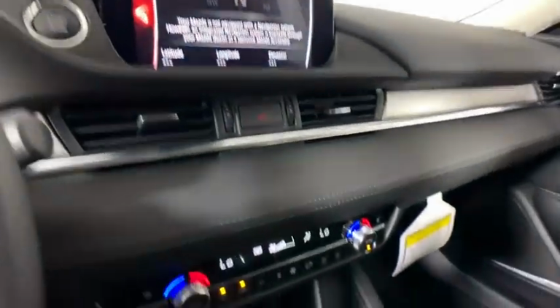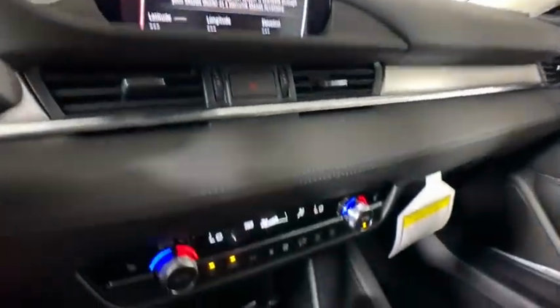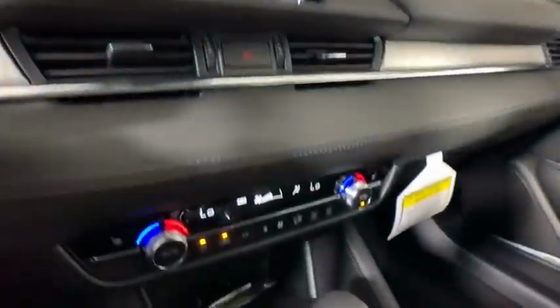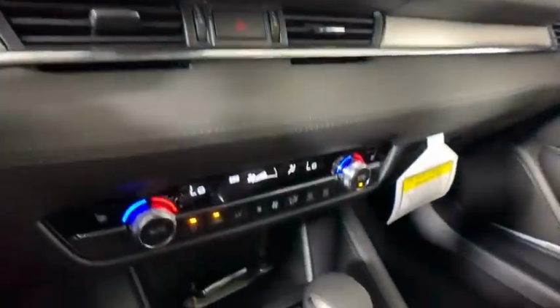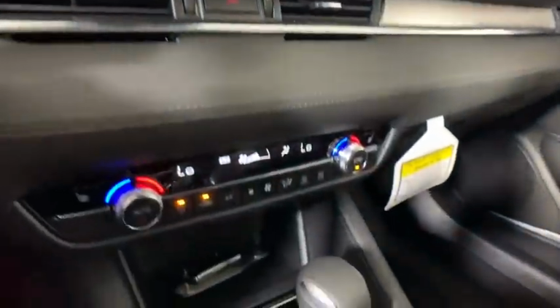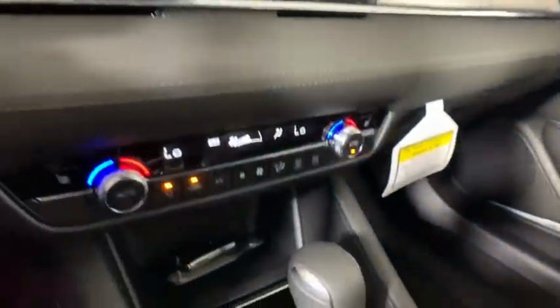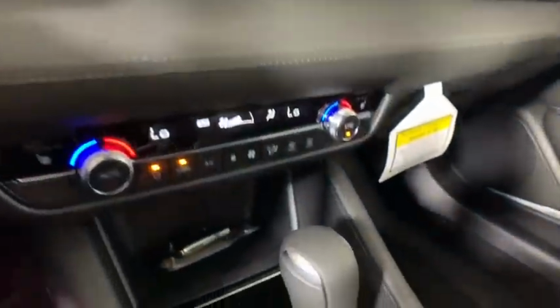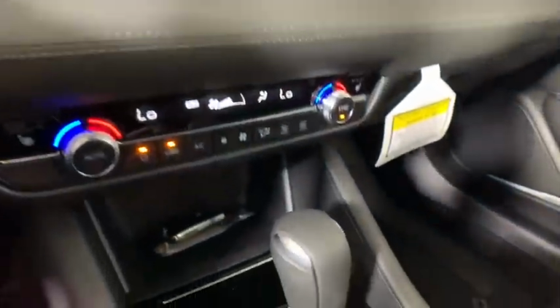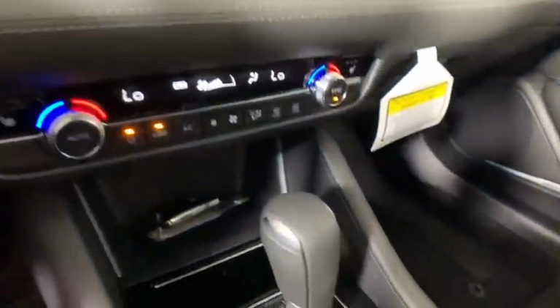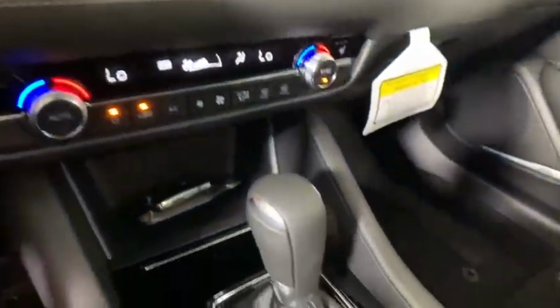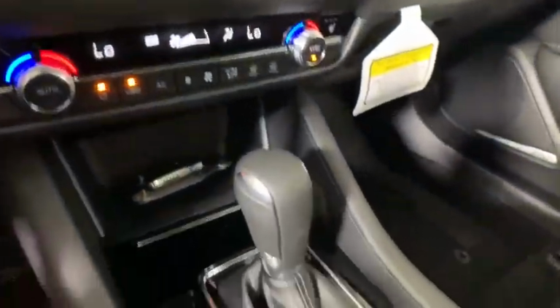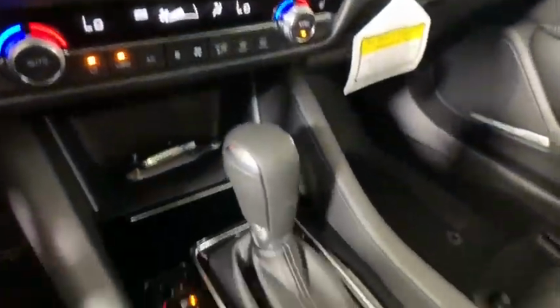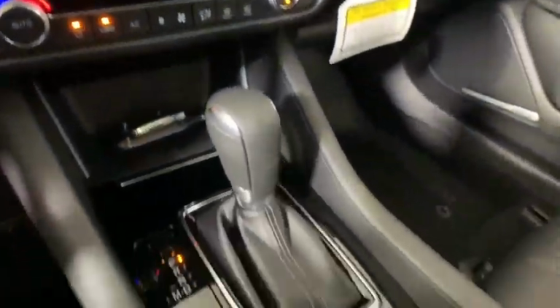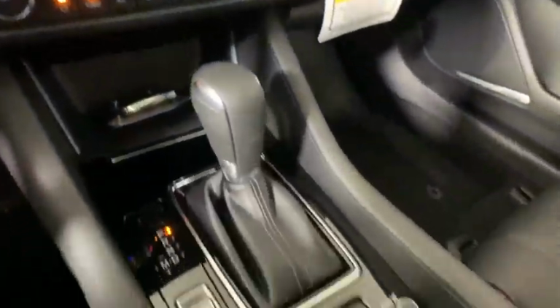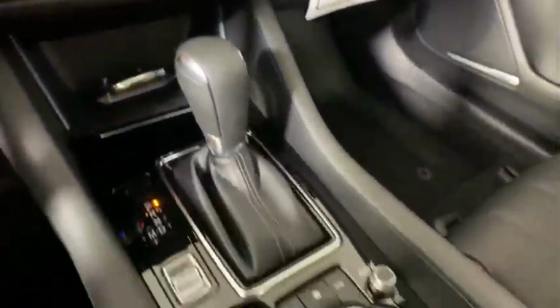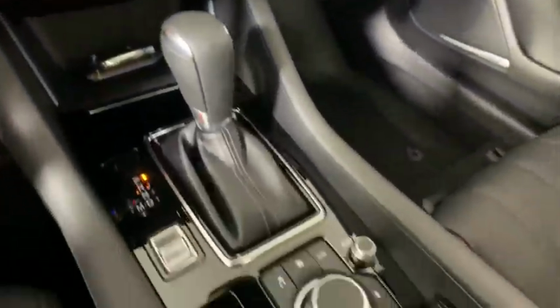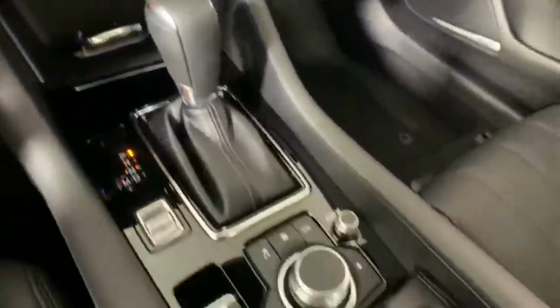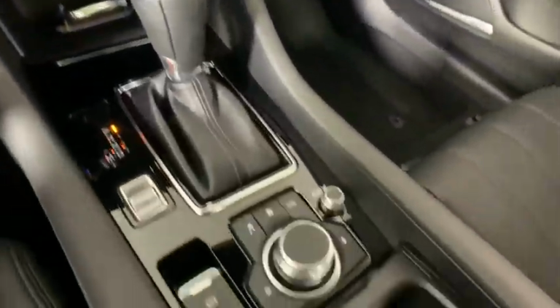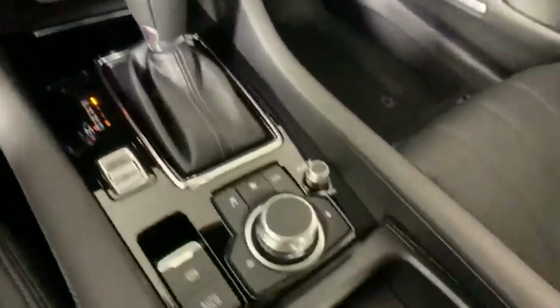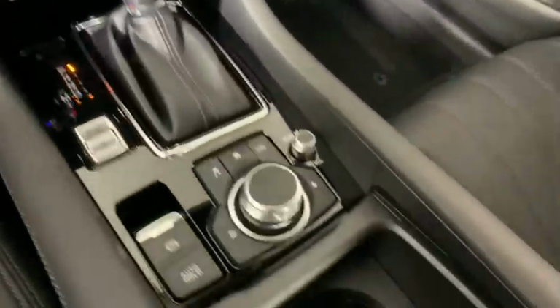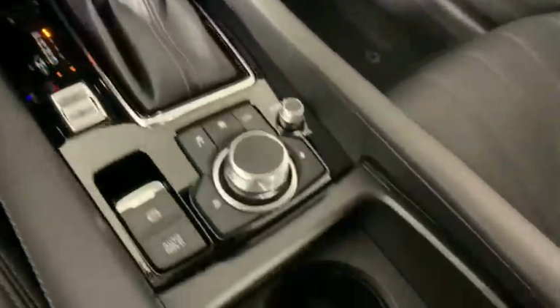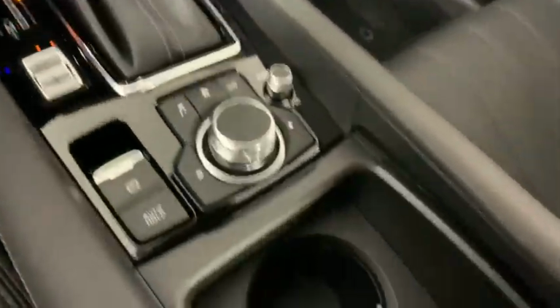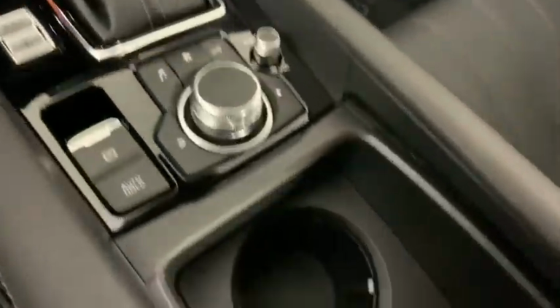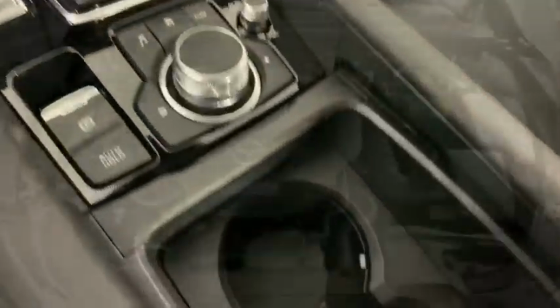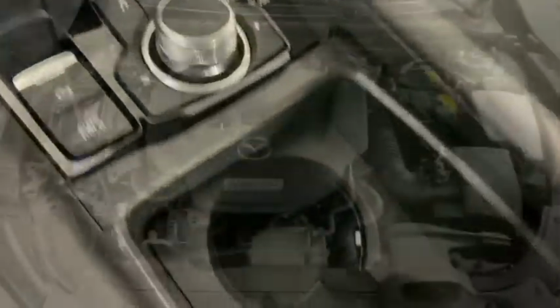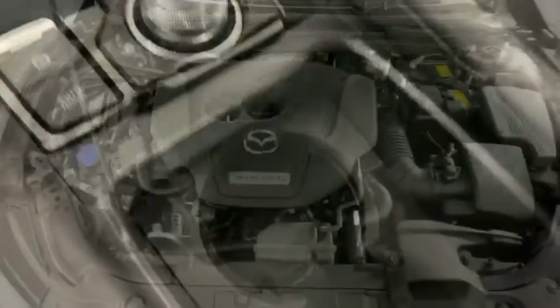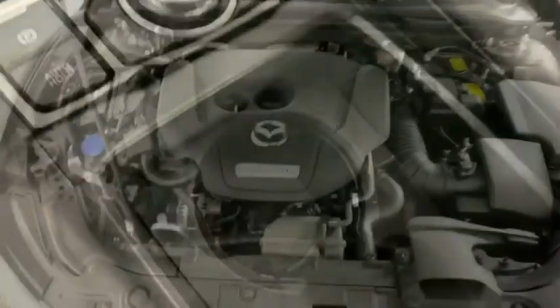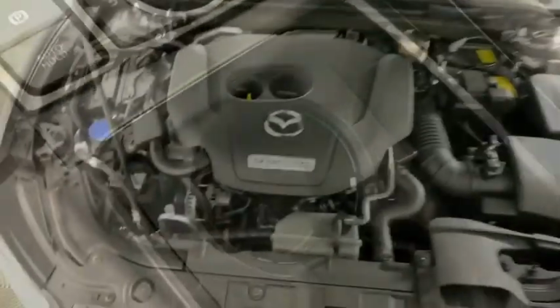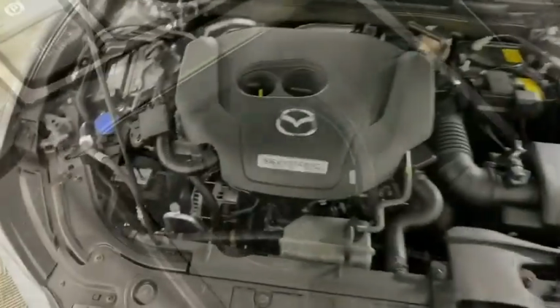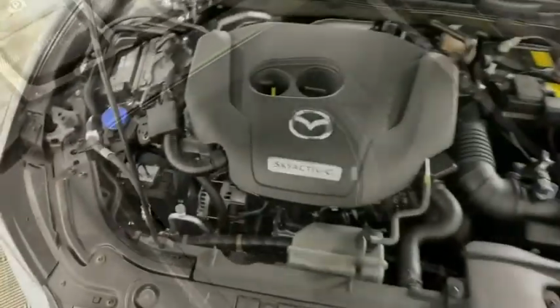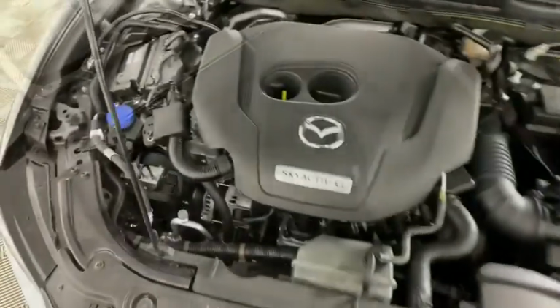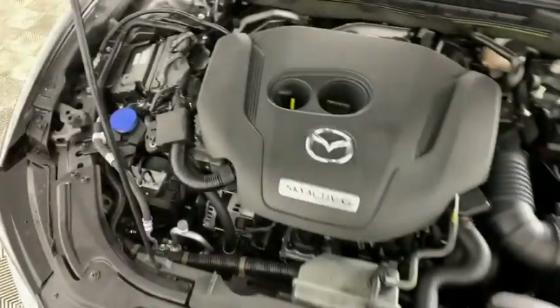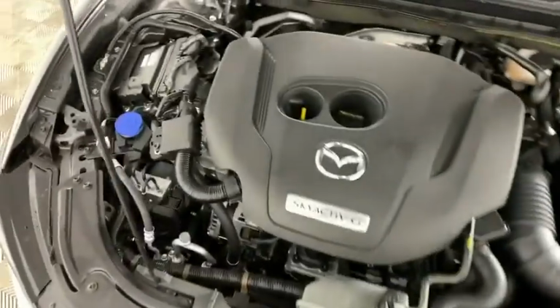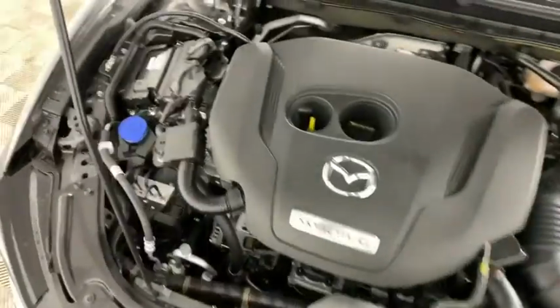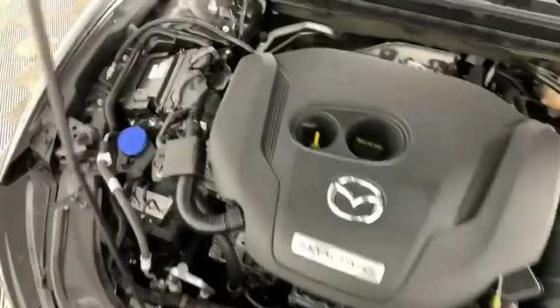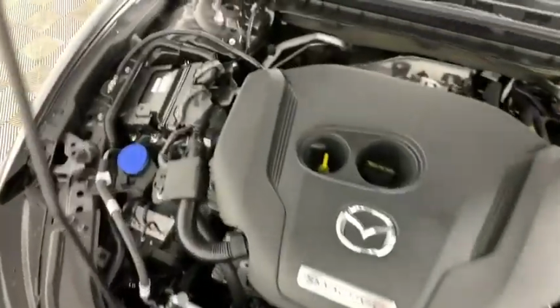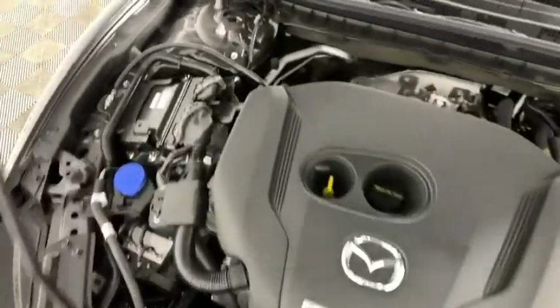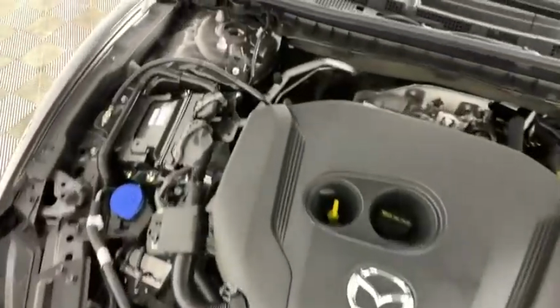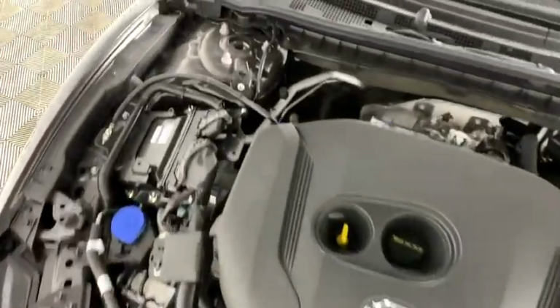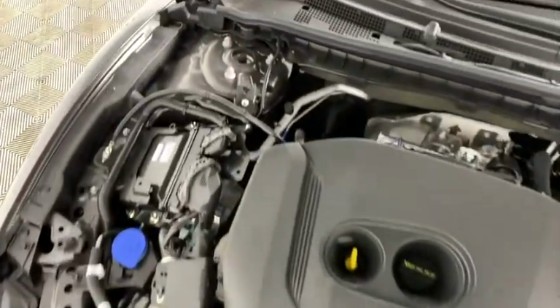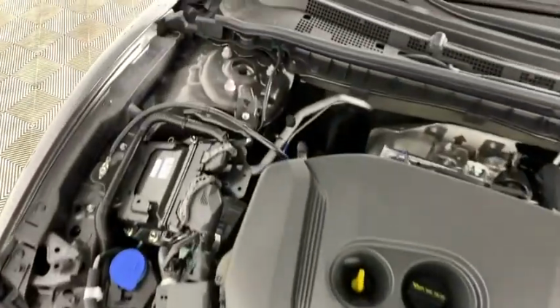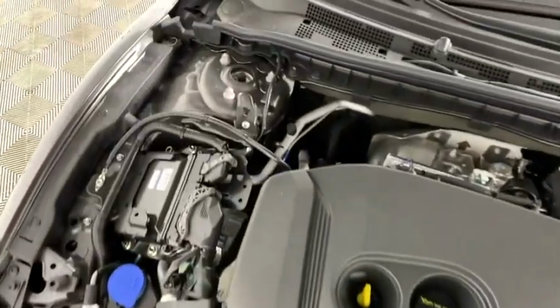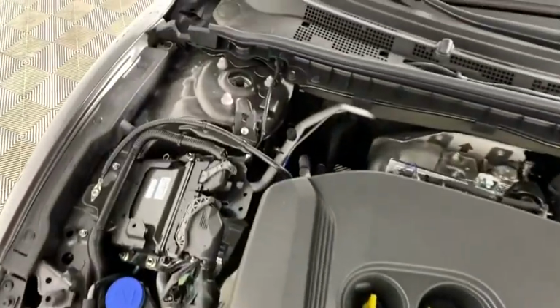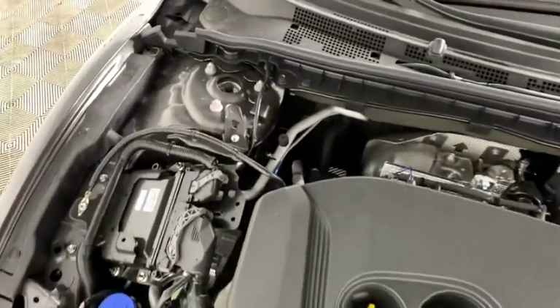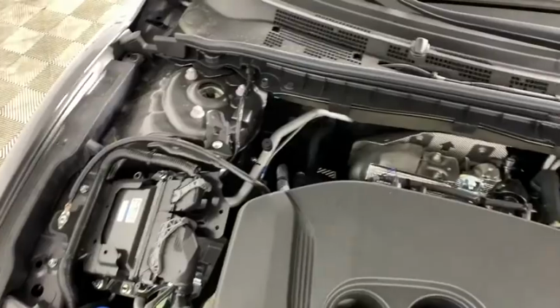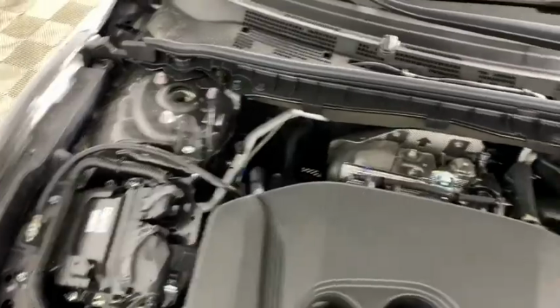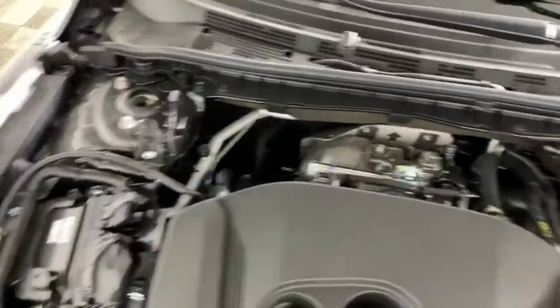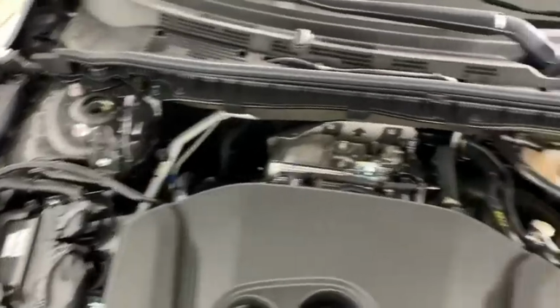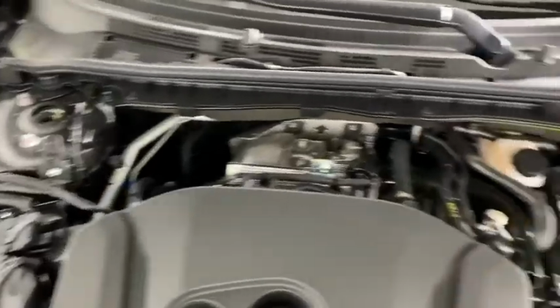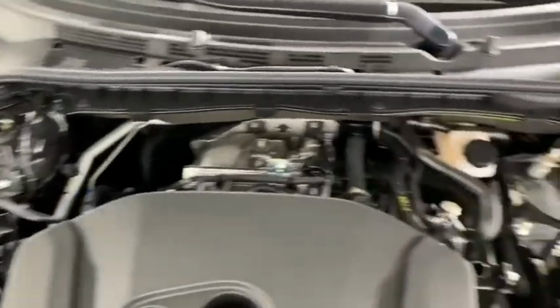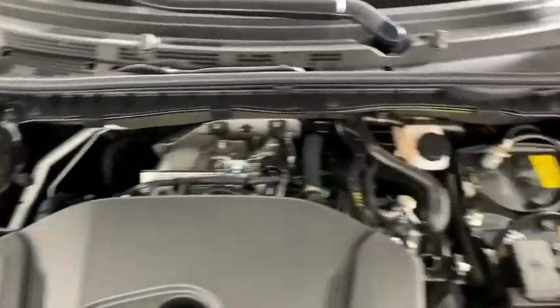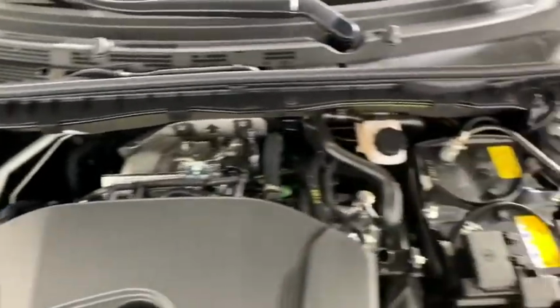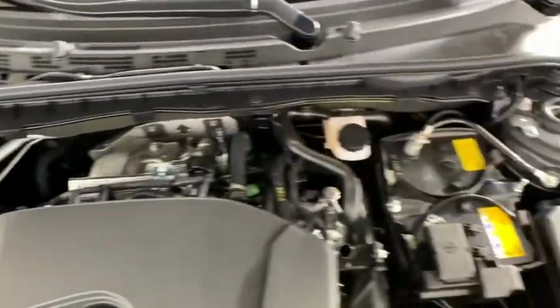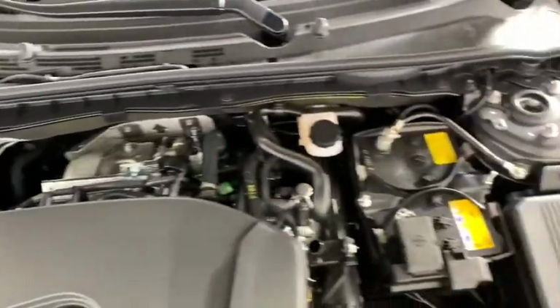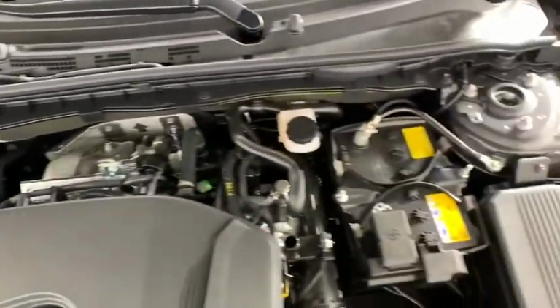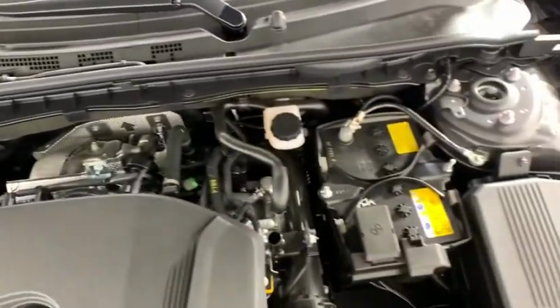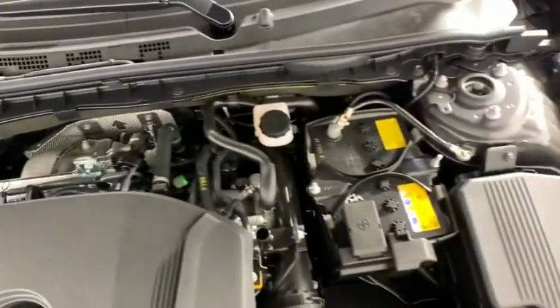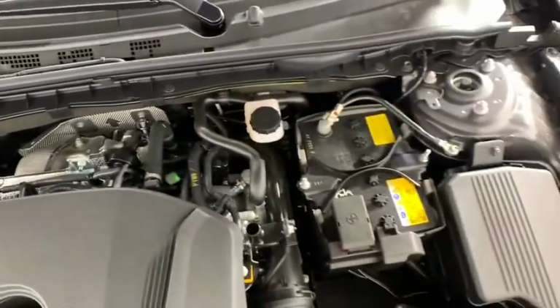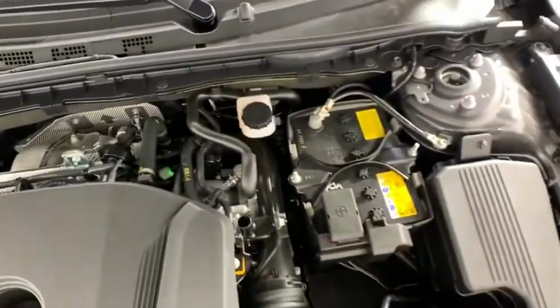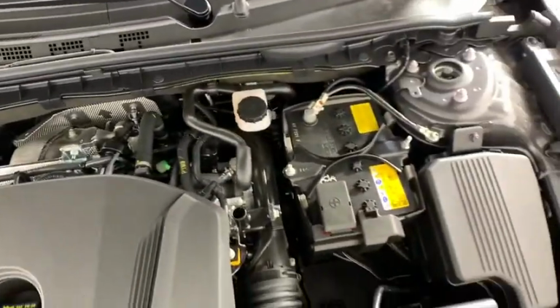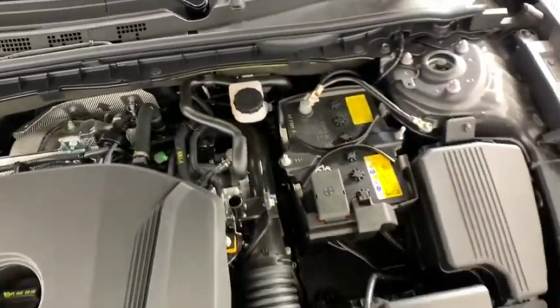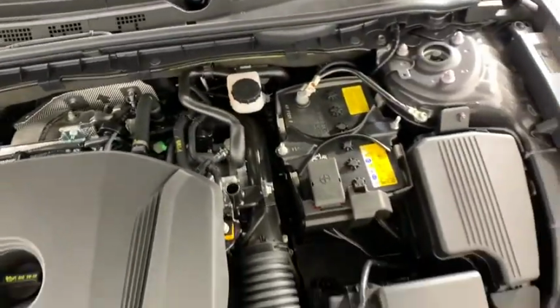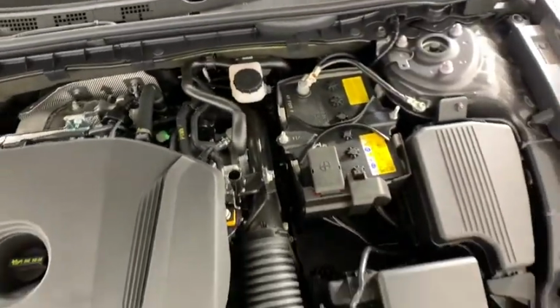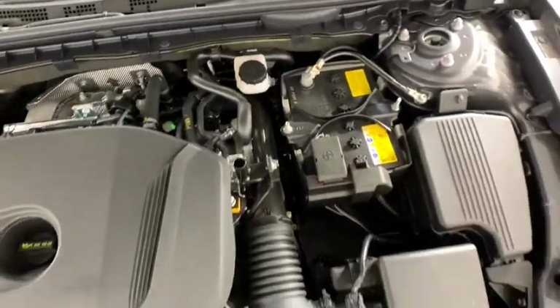Remote keyless entry, power moonroof, tachometer, panic alarm, power driver's seat, and rear window wiper.